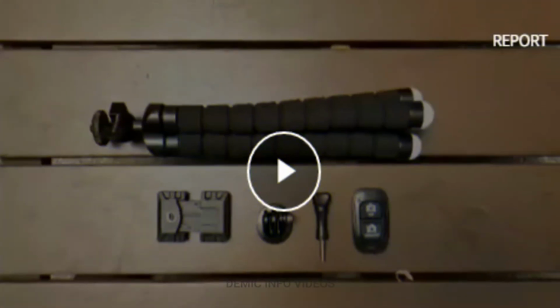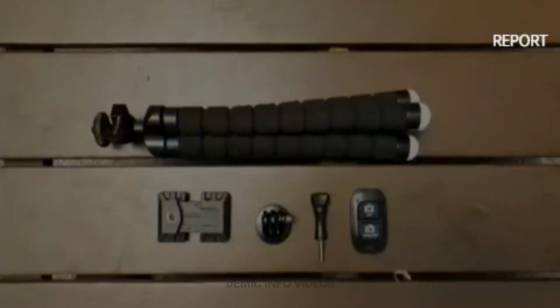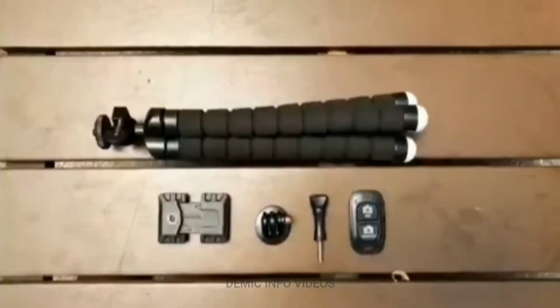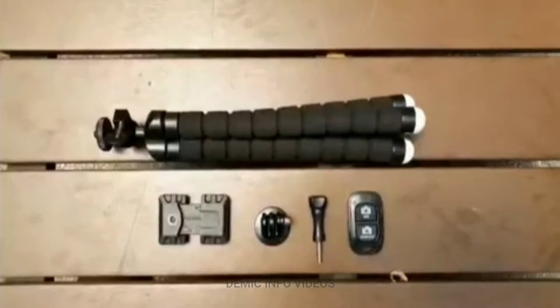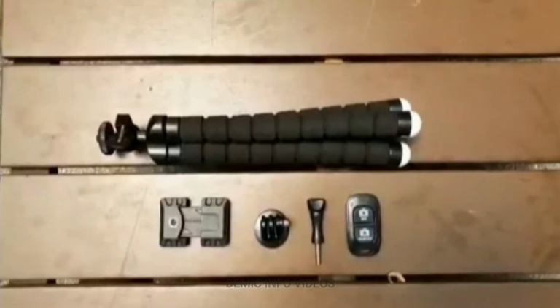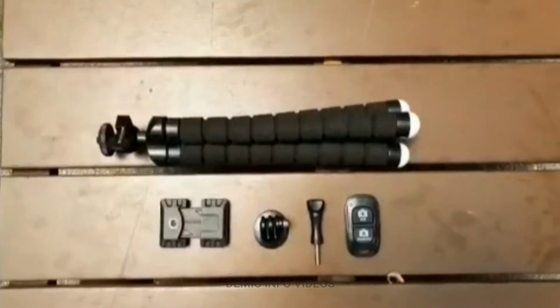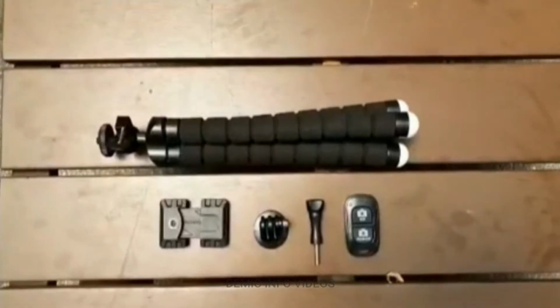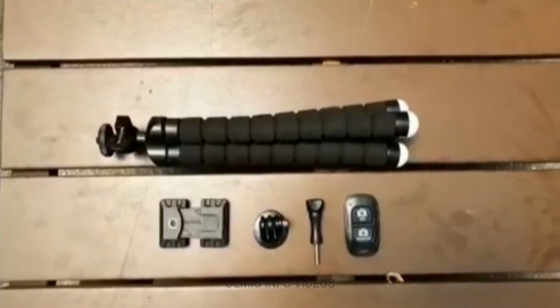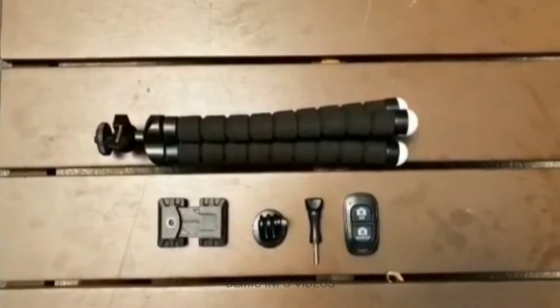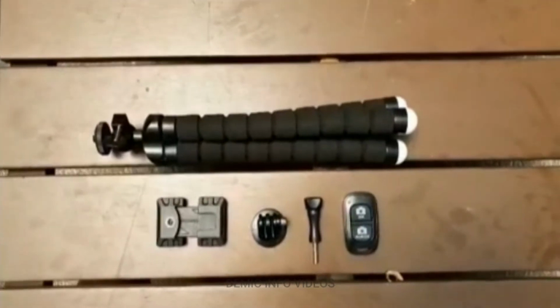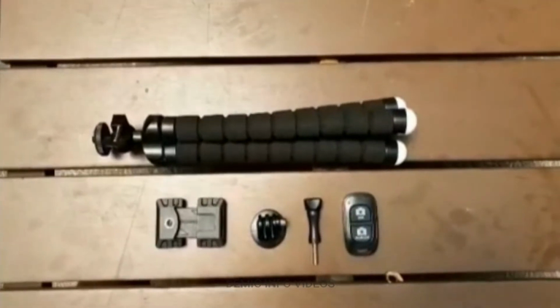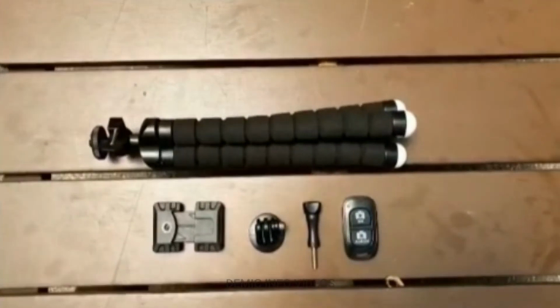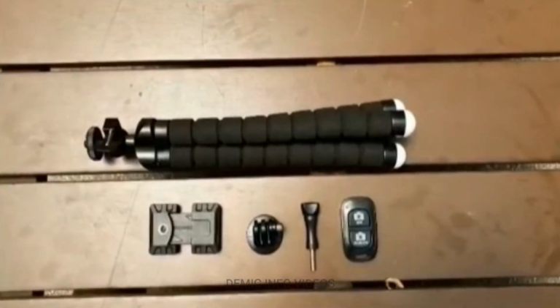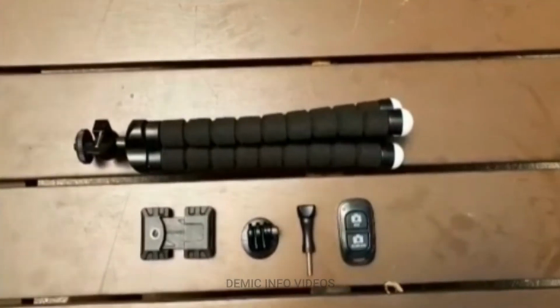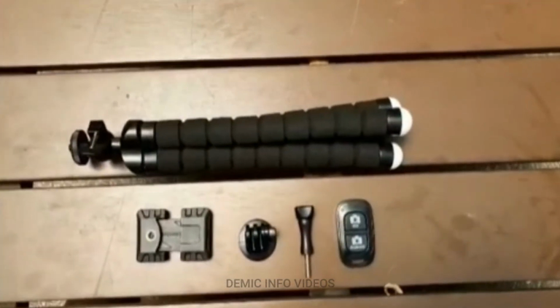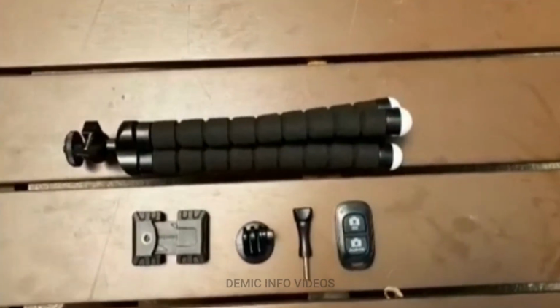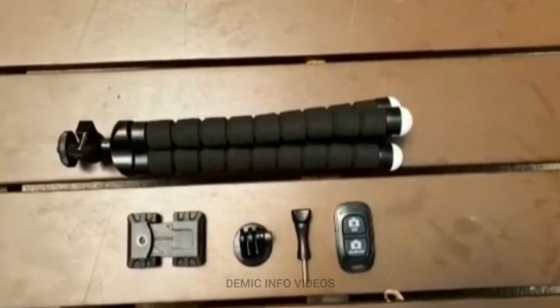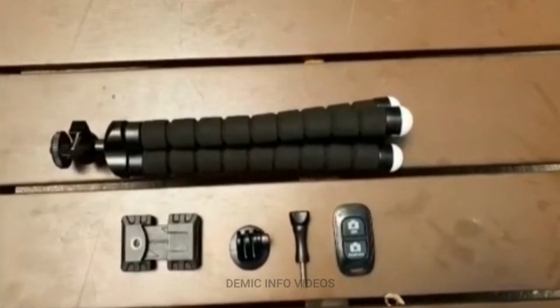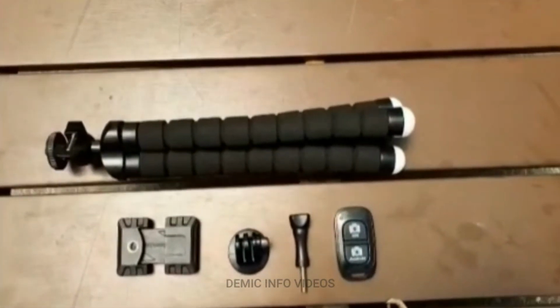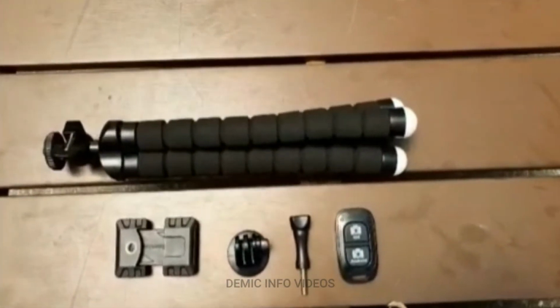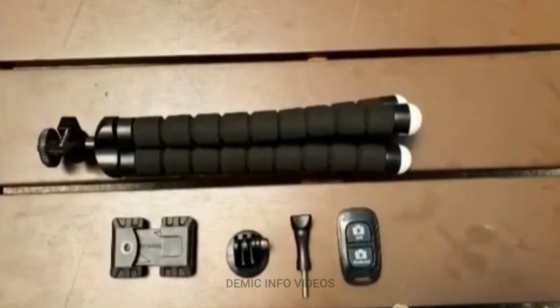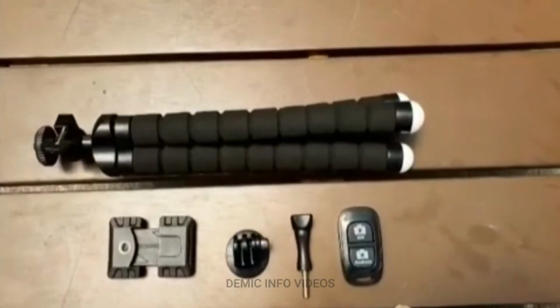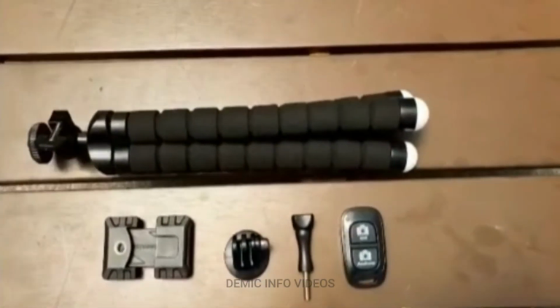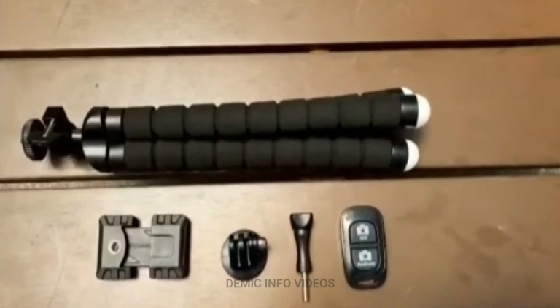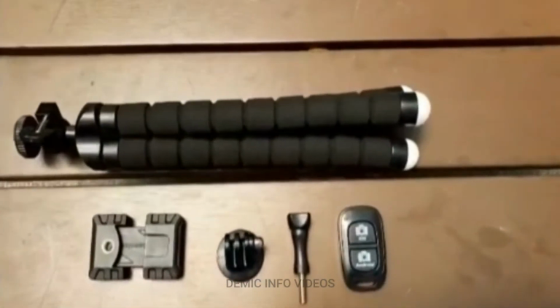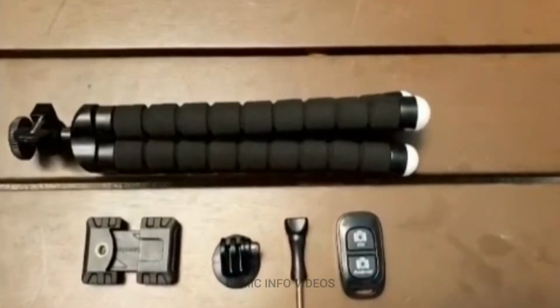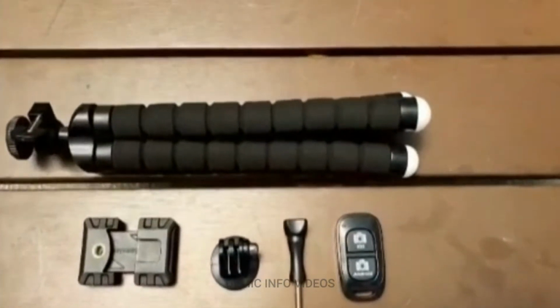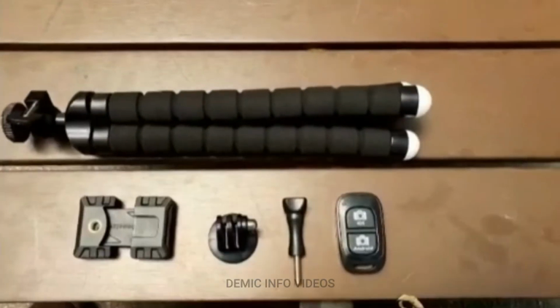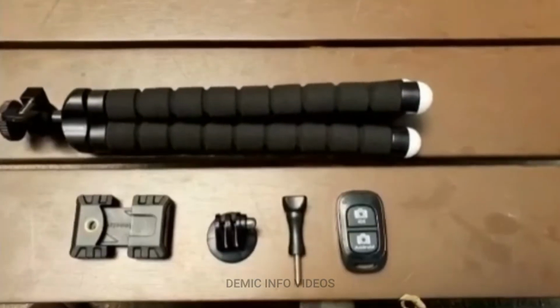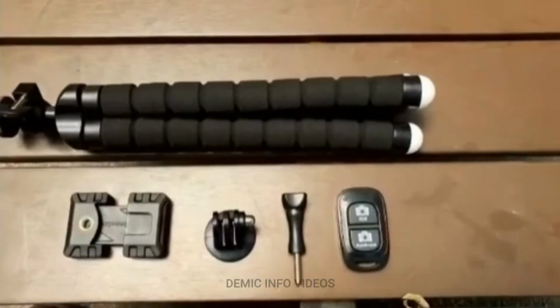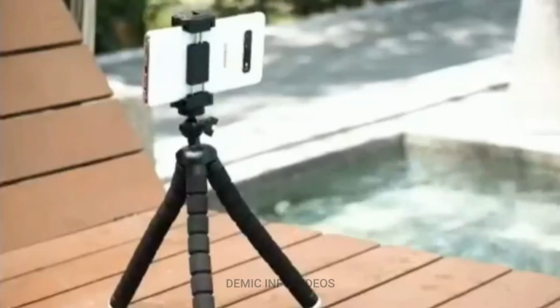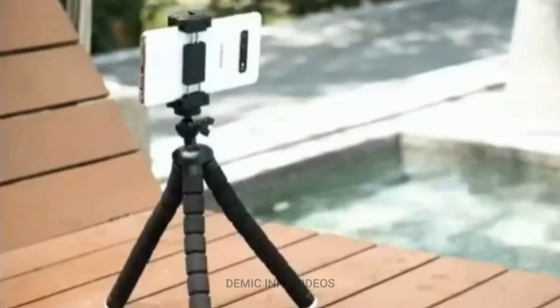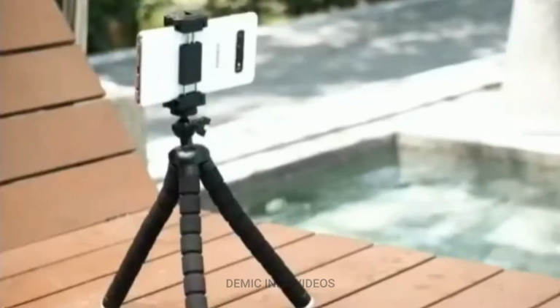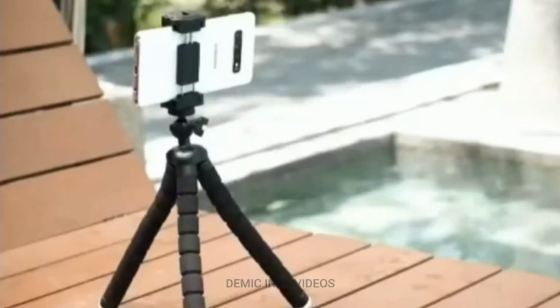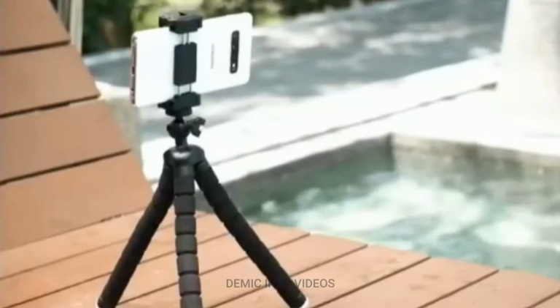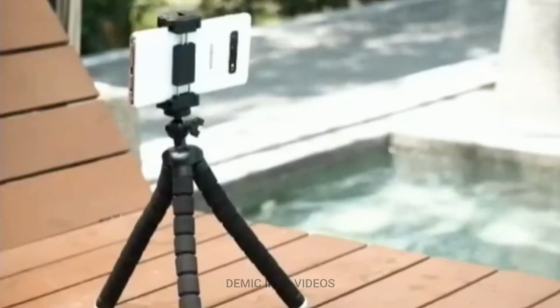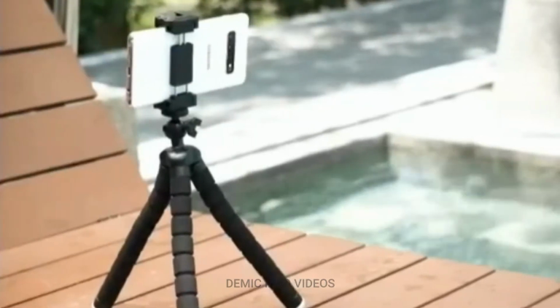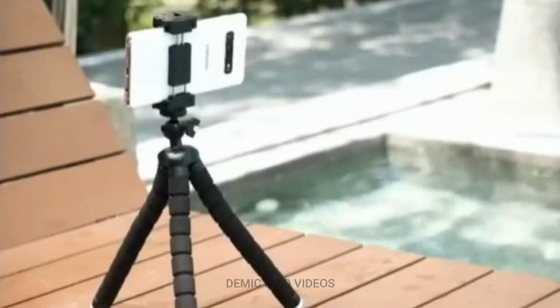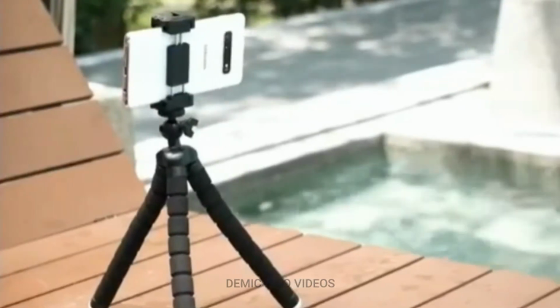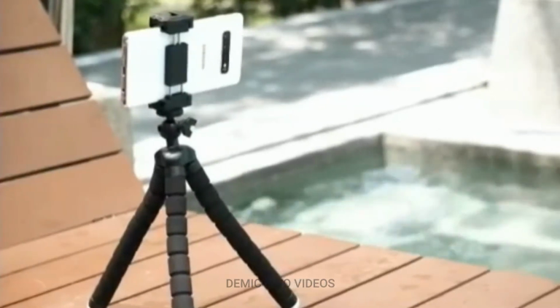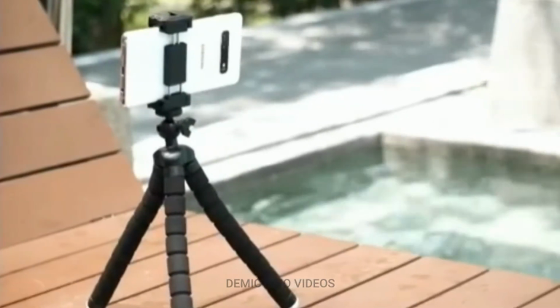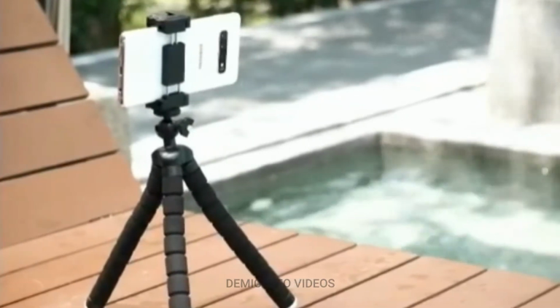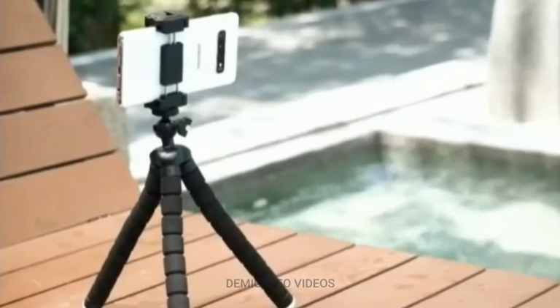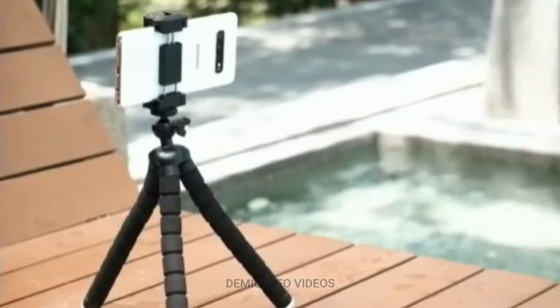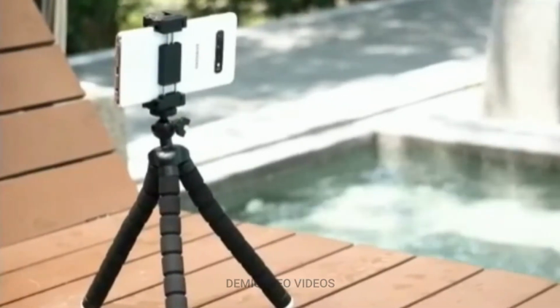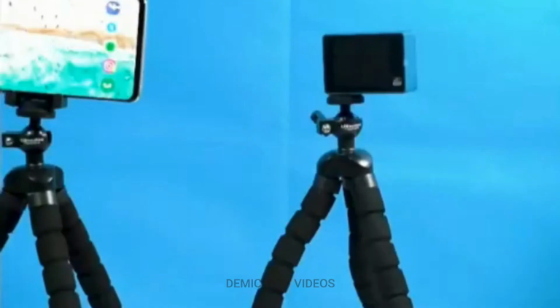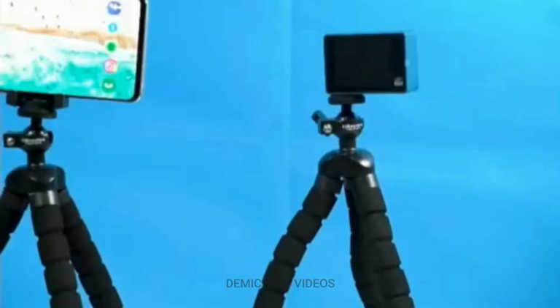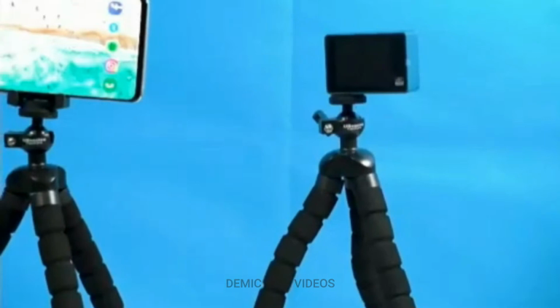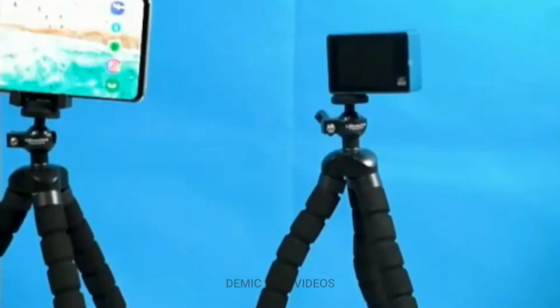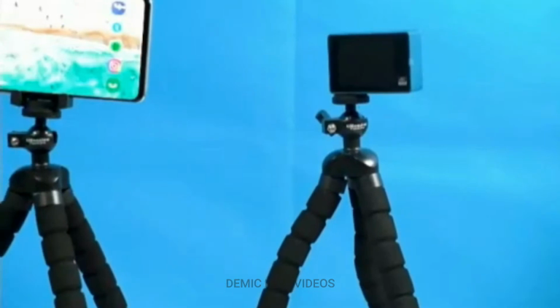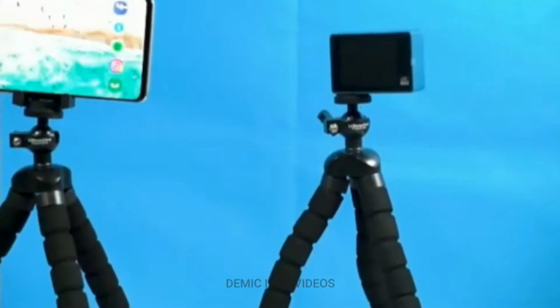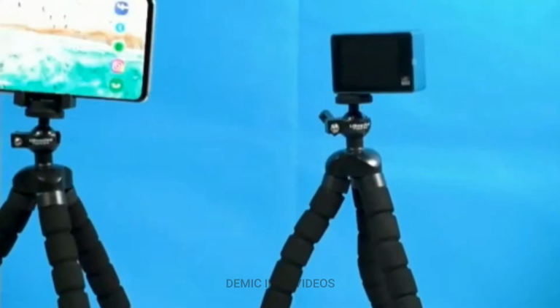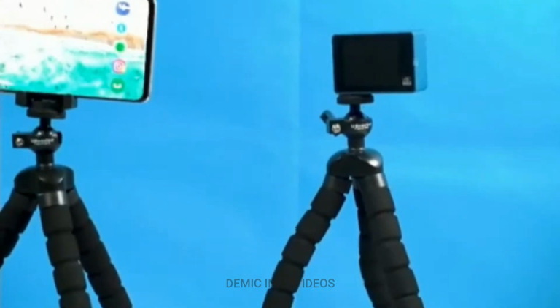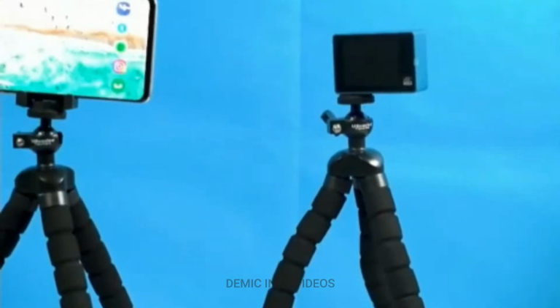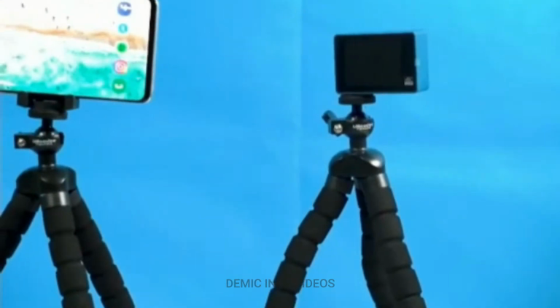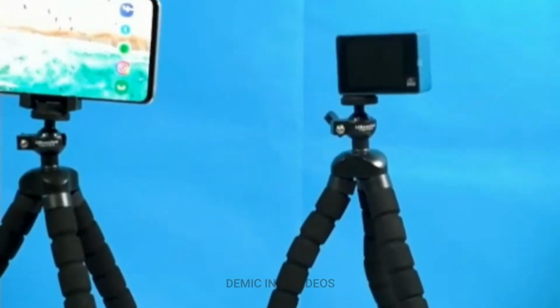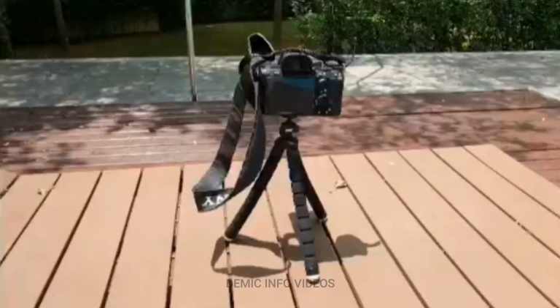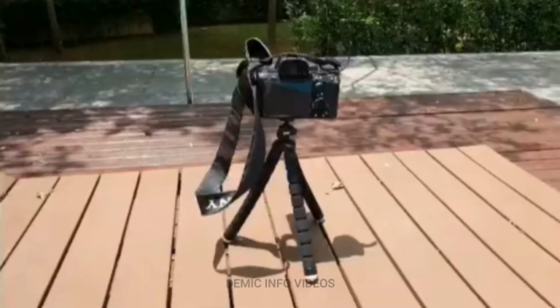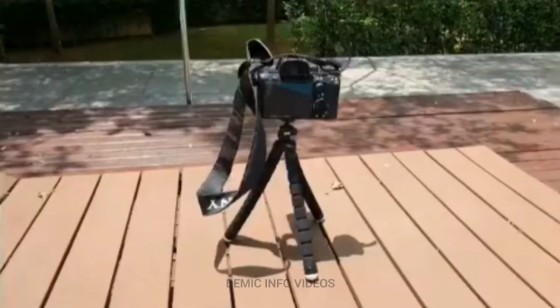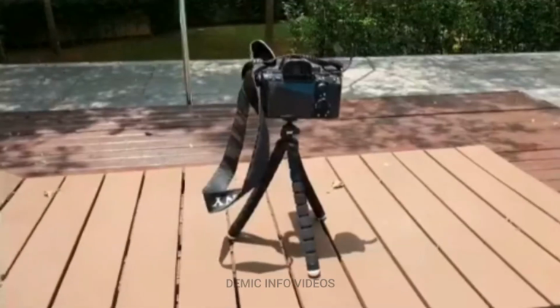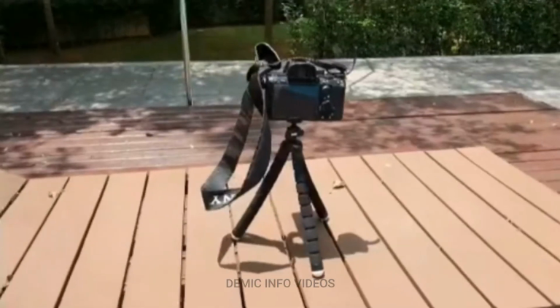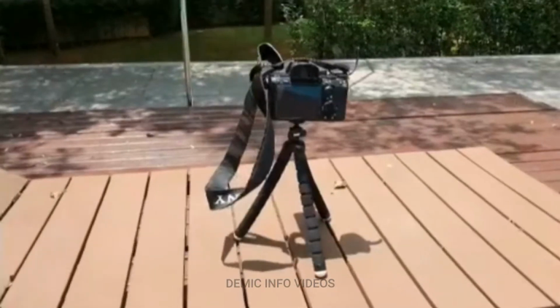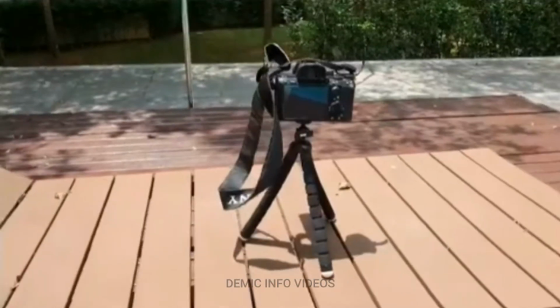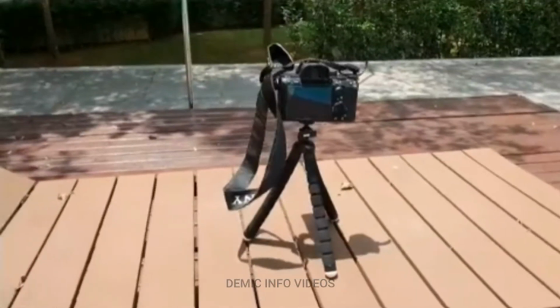Troller — a universal mounting clip that is compatible with most smartphones, action cameras, and digital cameras.